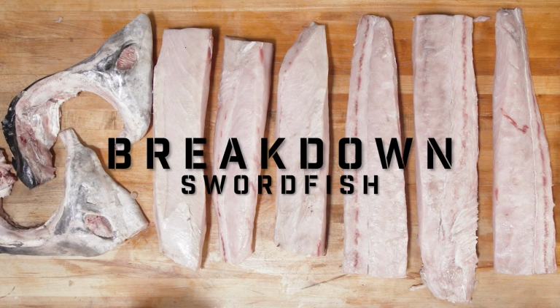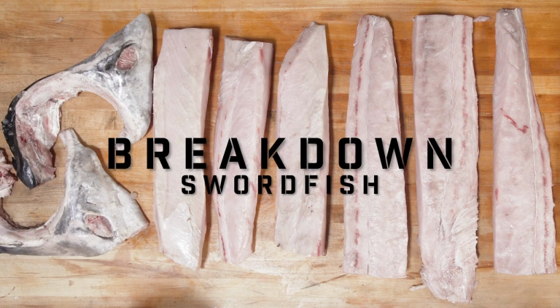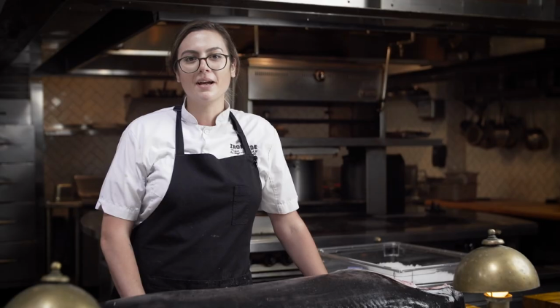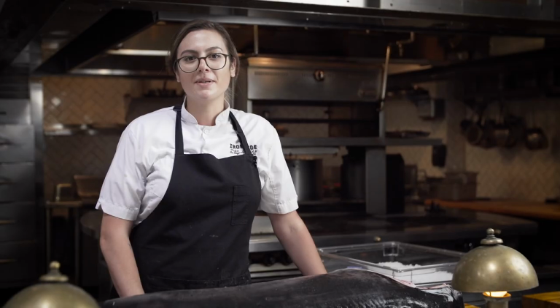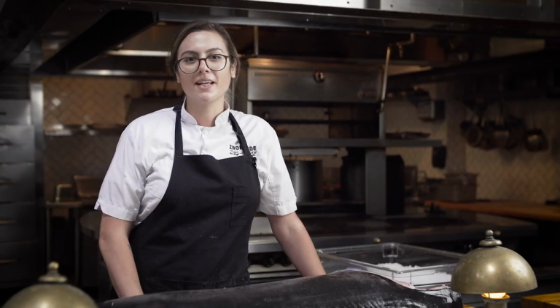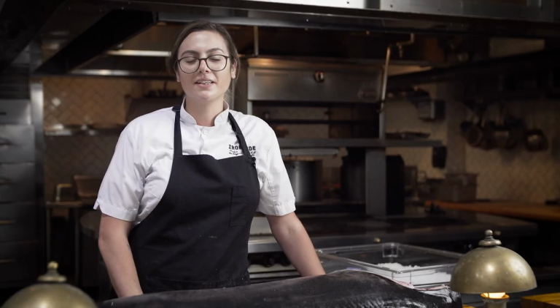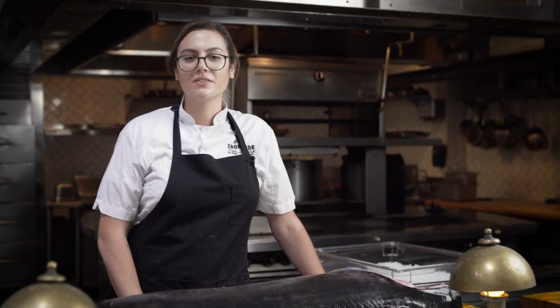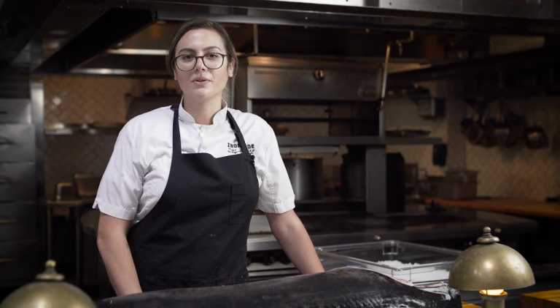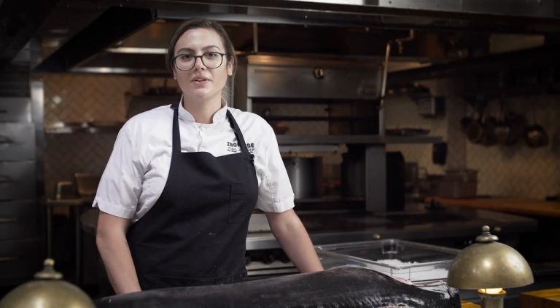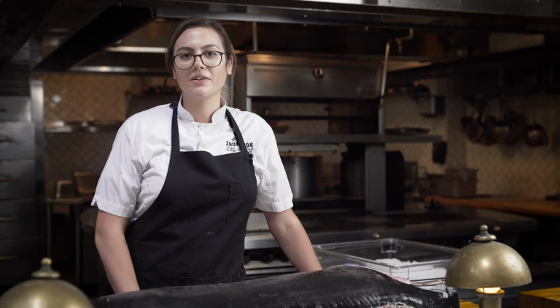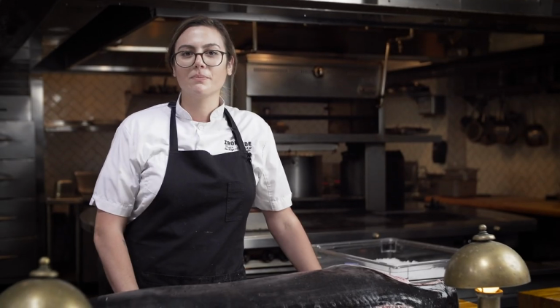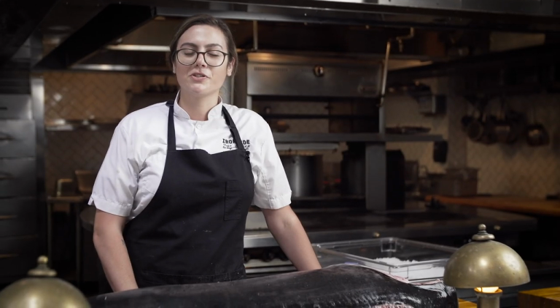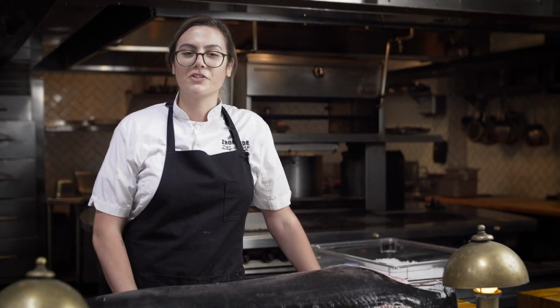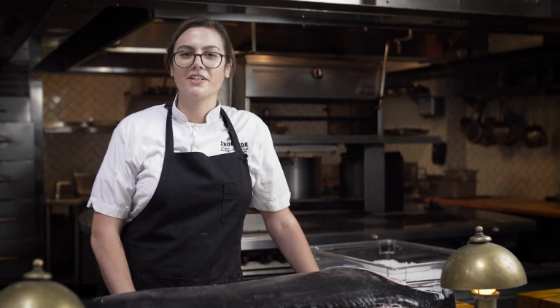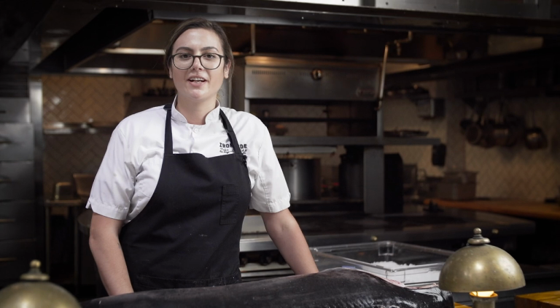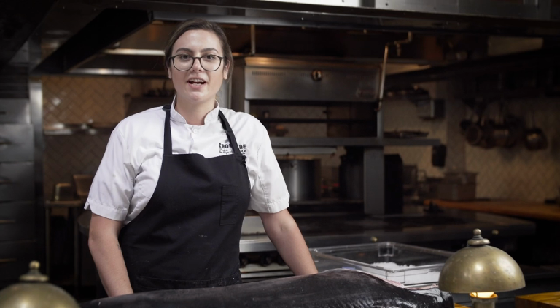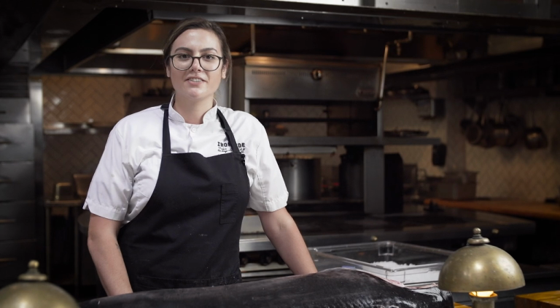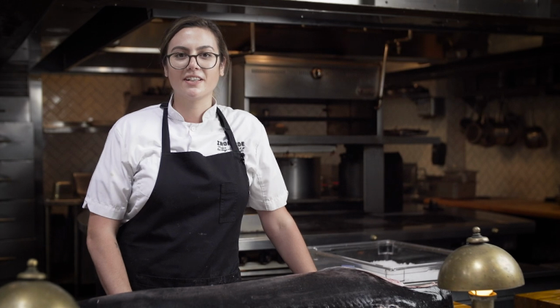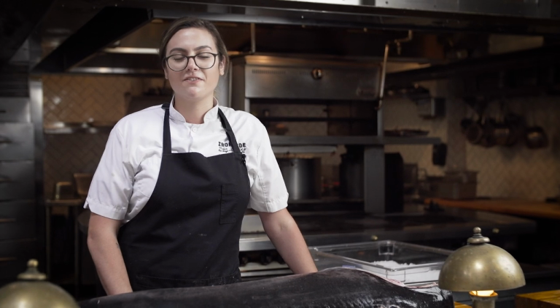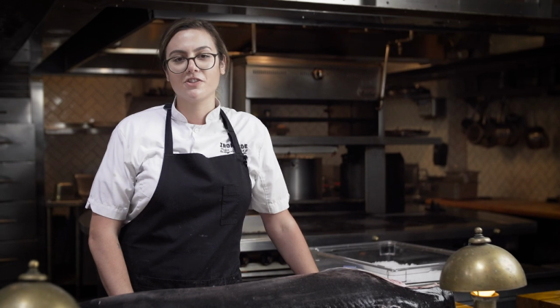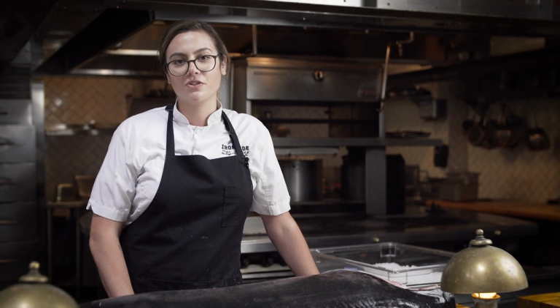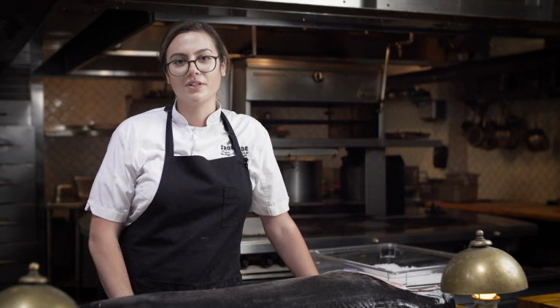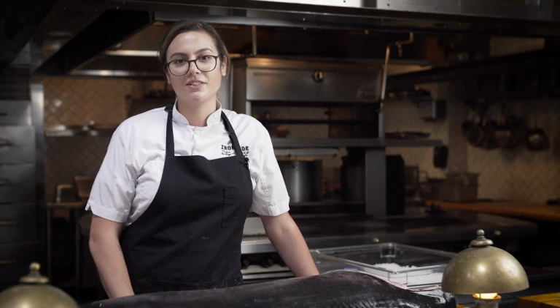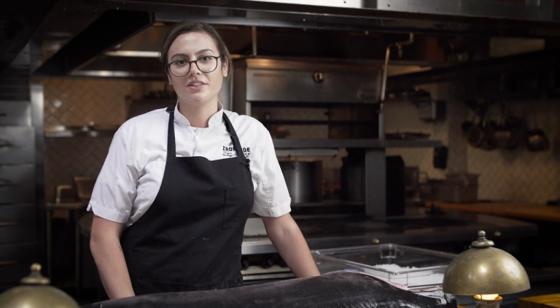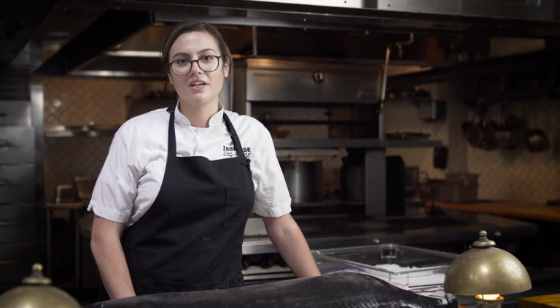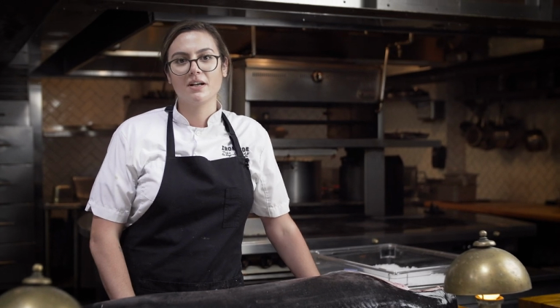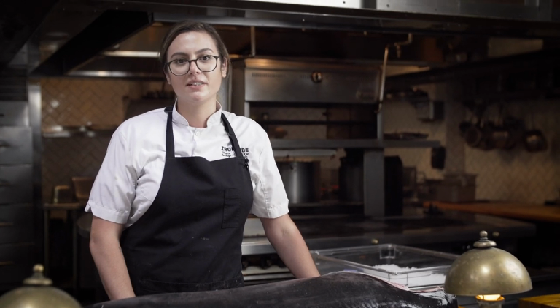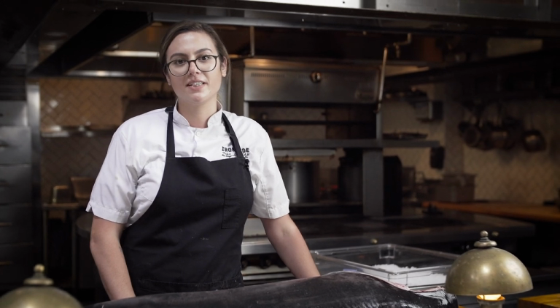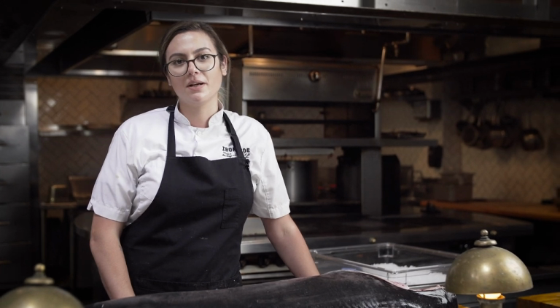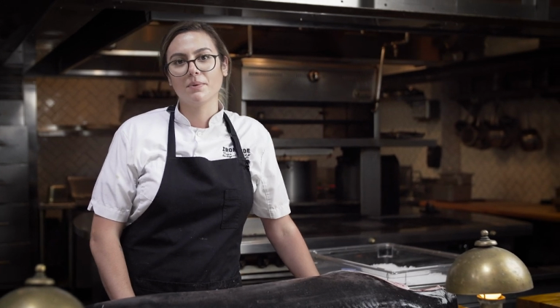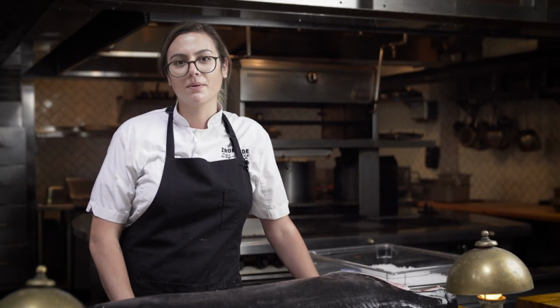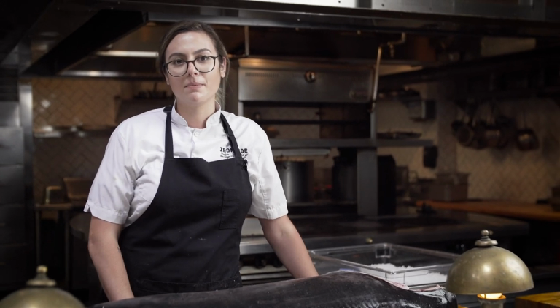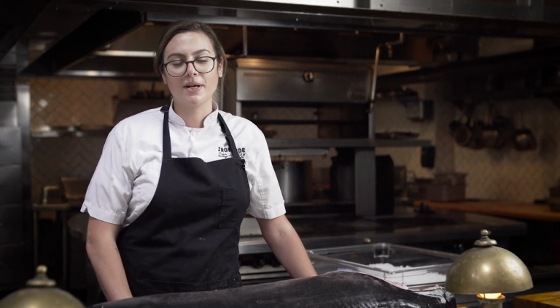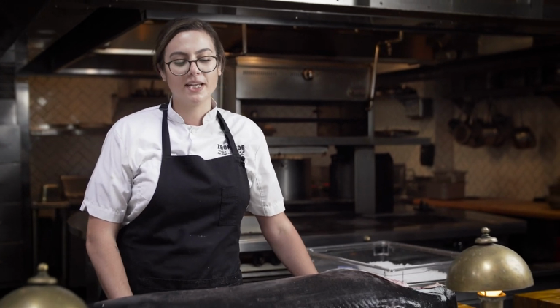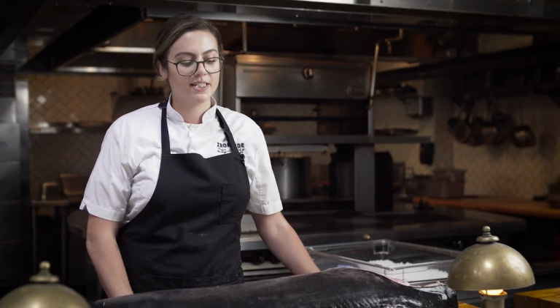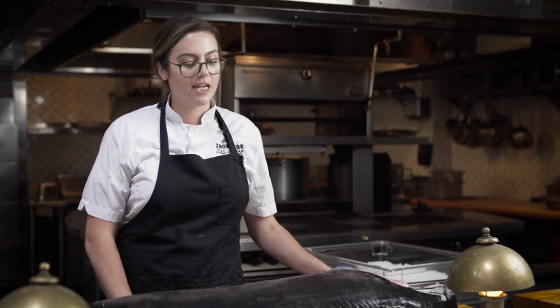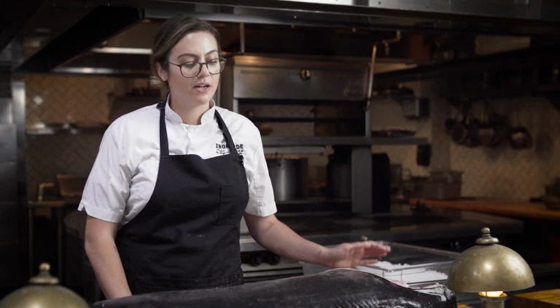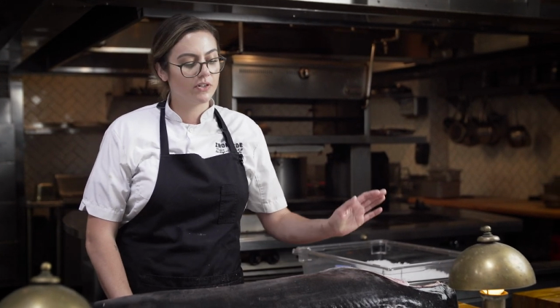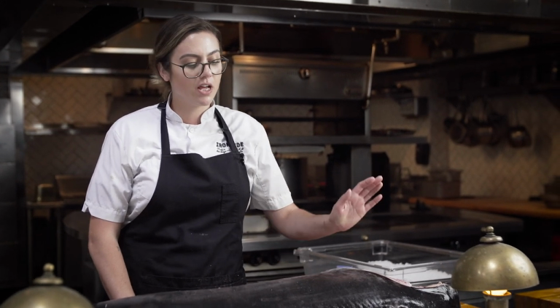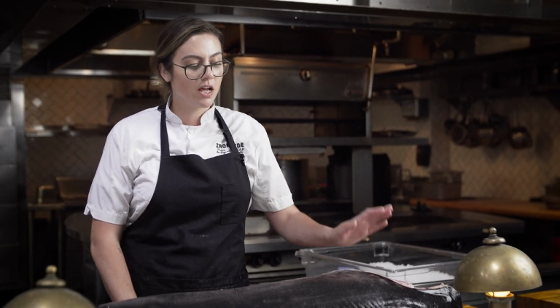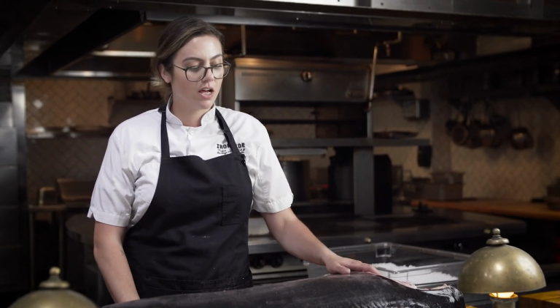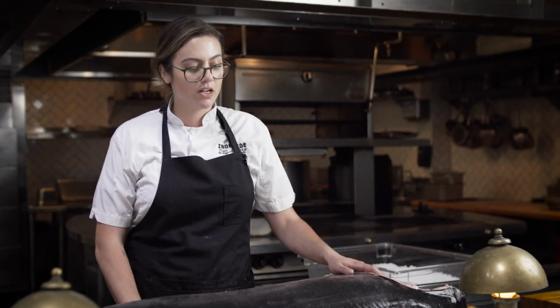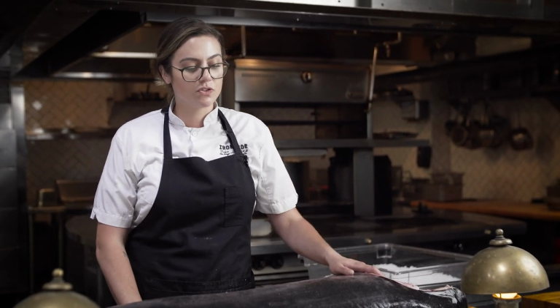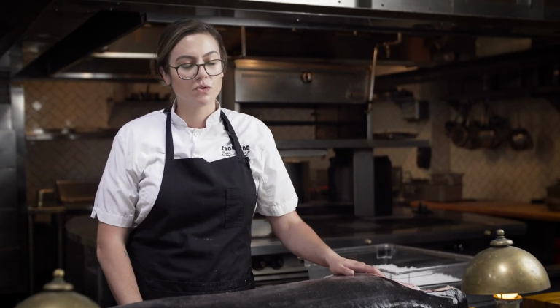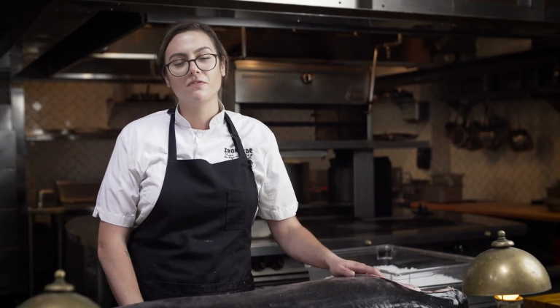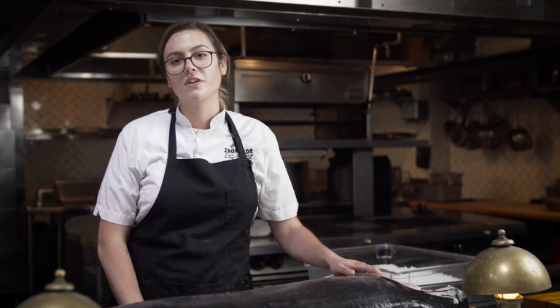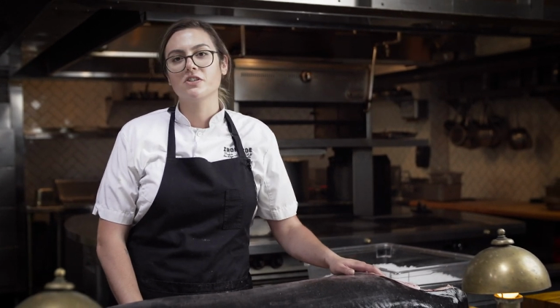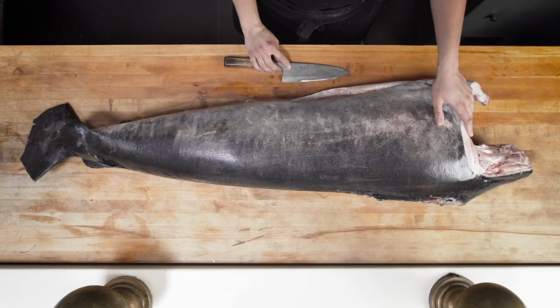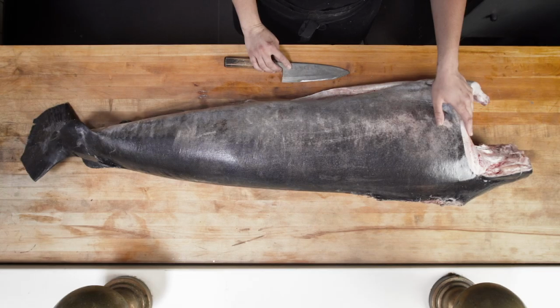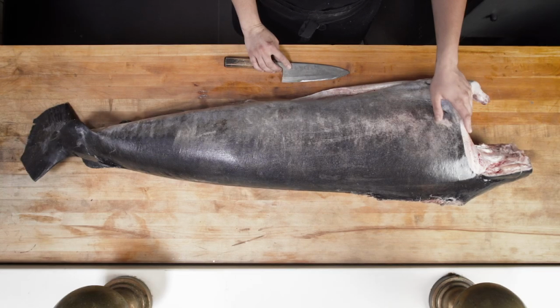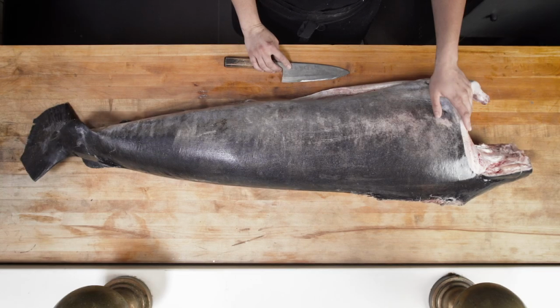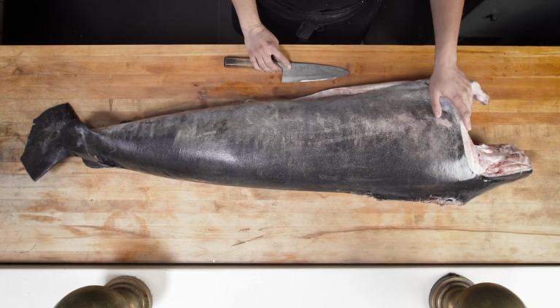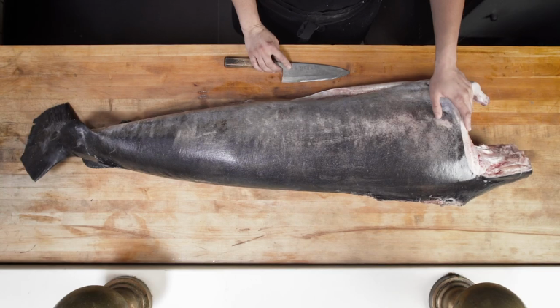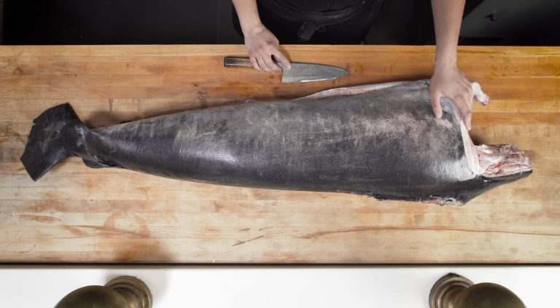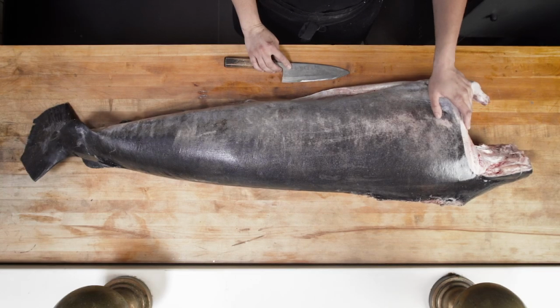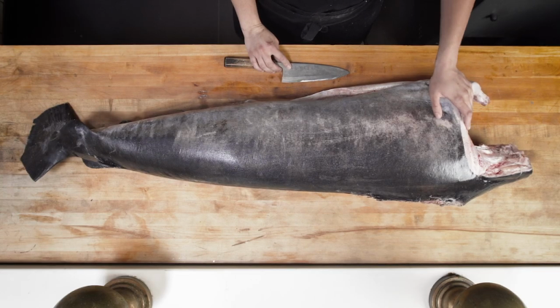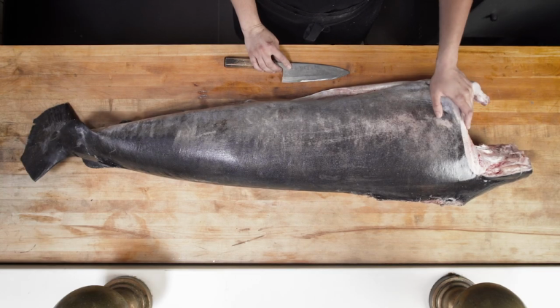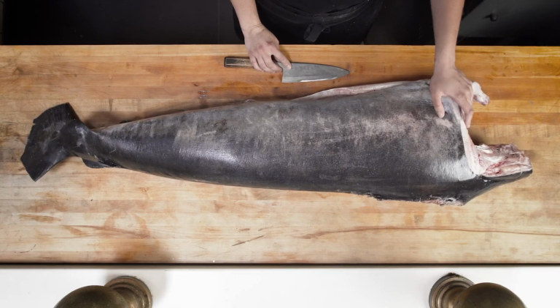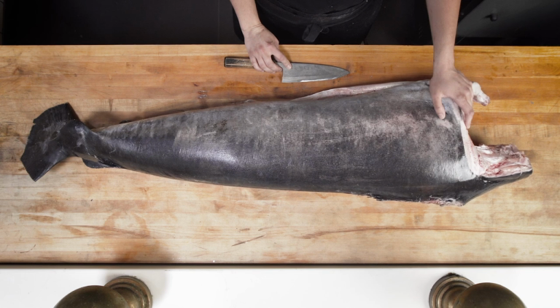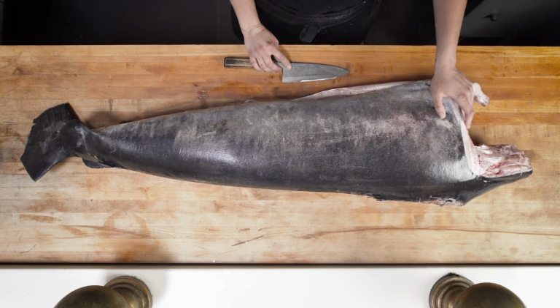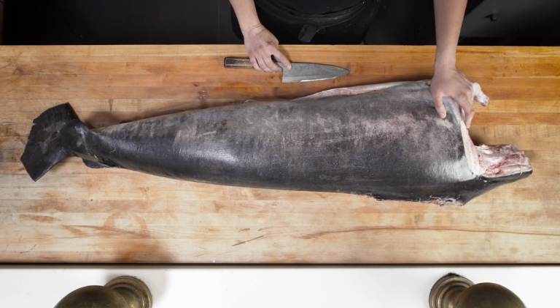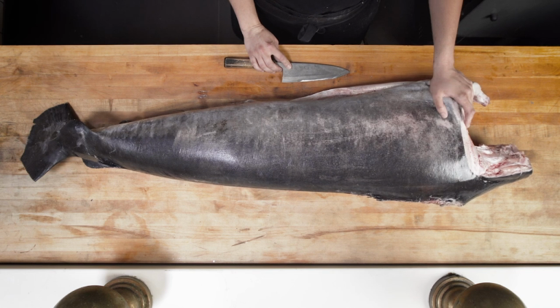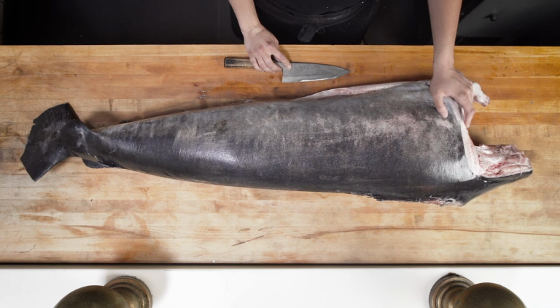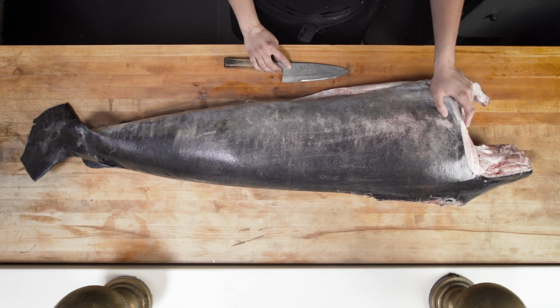I'm Natalie Sawyer, the butcher here at Ironside Fish and Oyster, and today we're going to be breaking down a swordfish caught by local fisherman Kelly Fukushima.